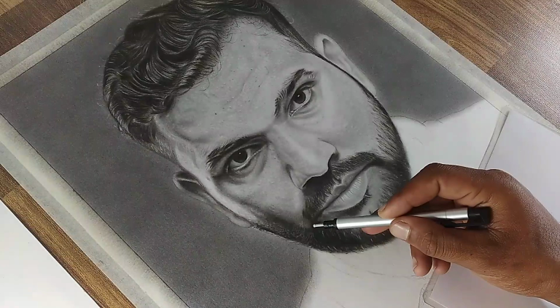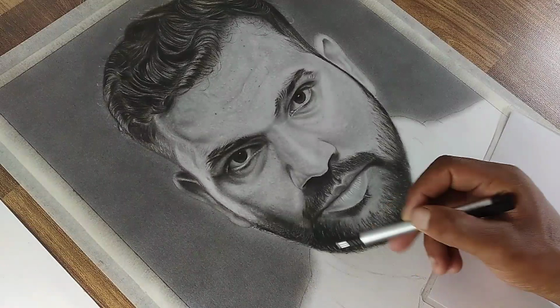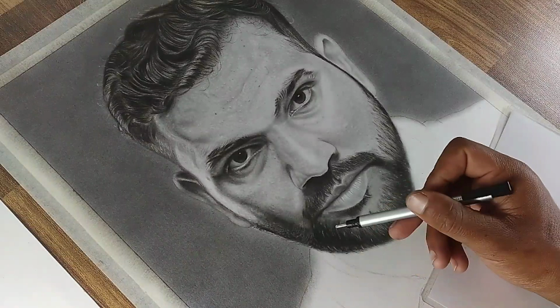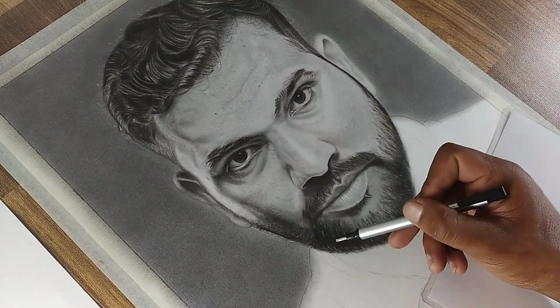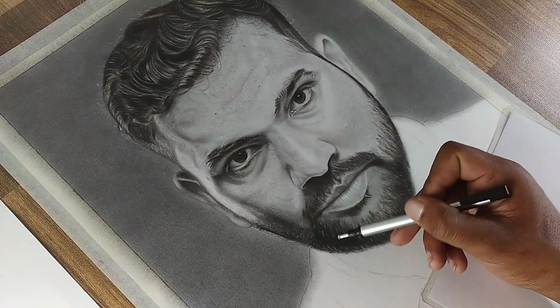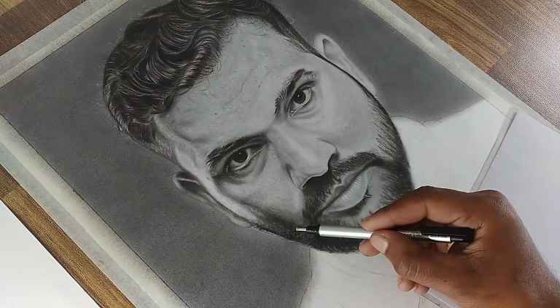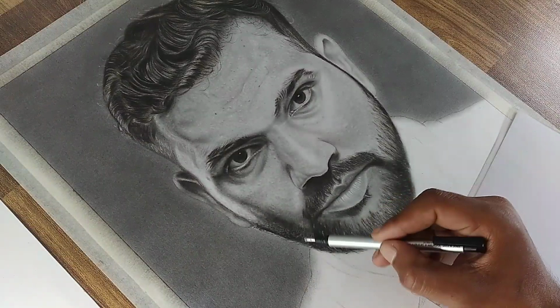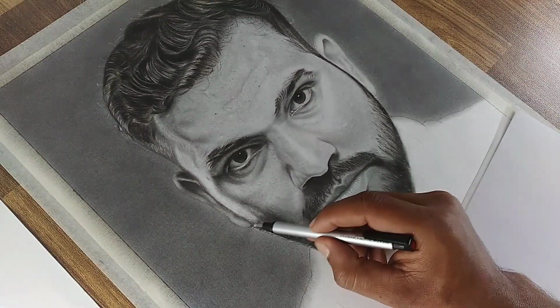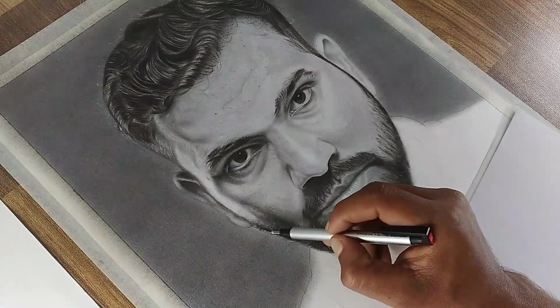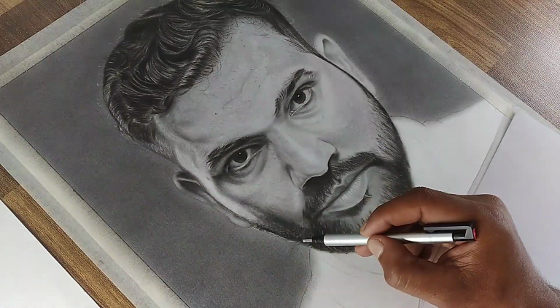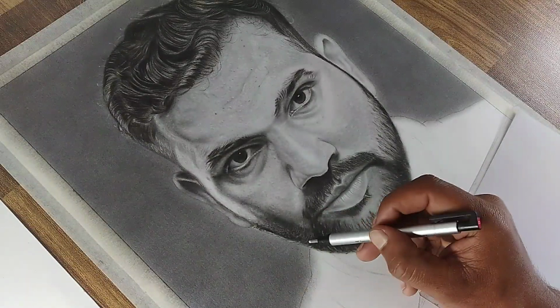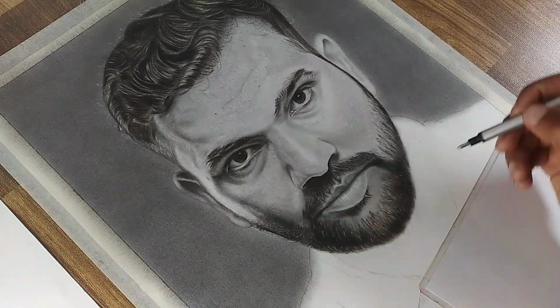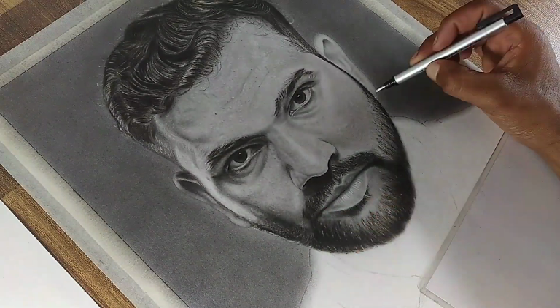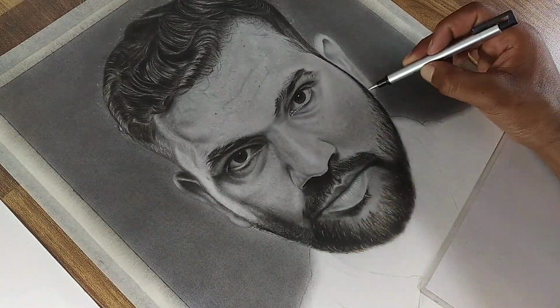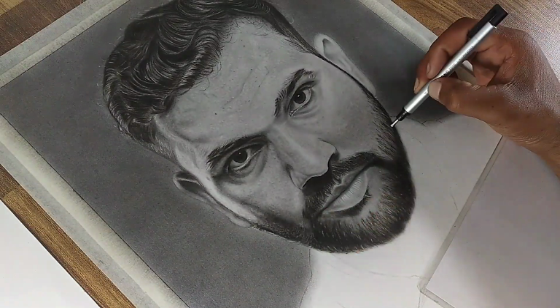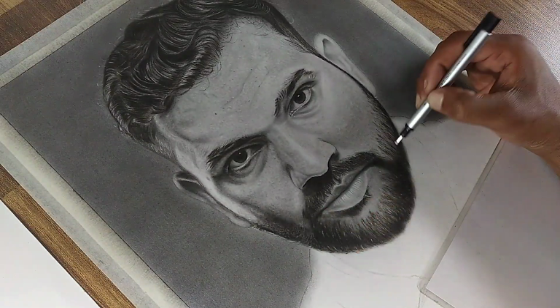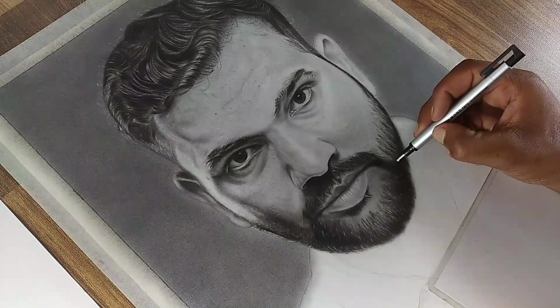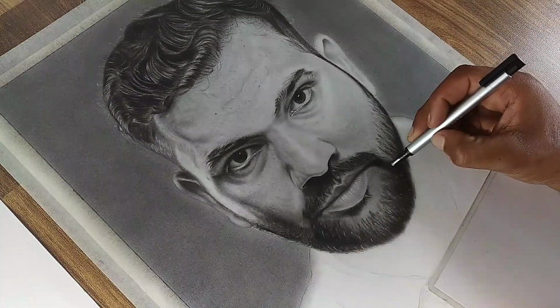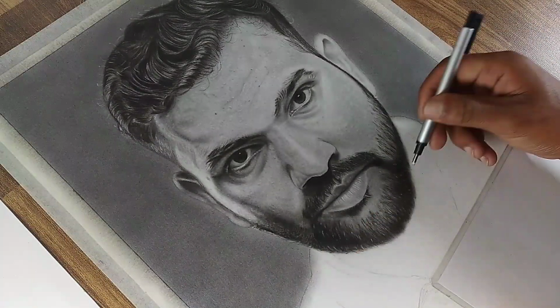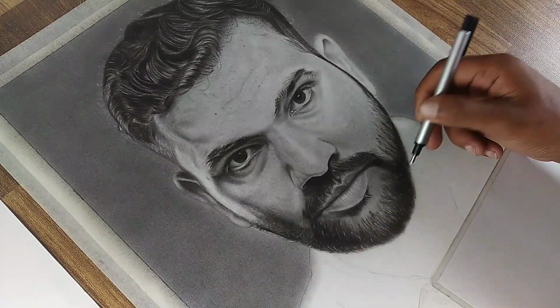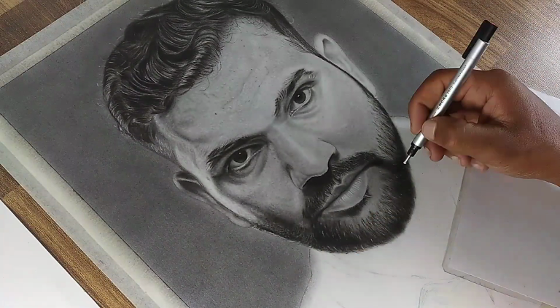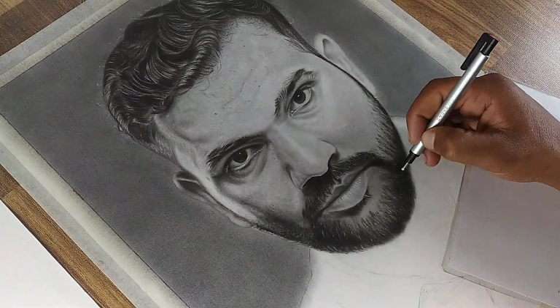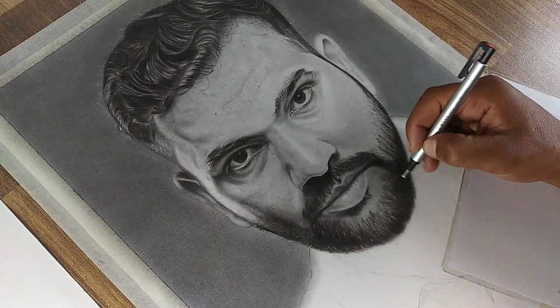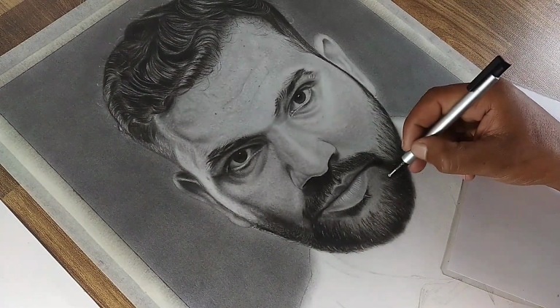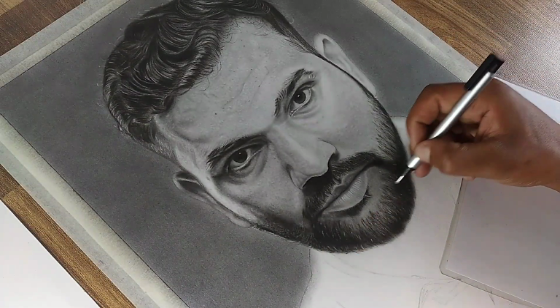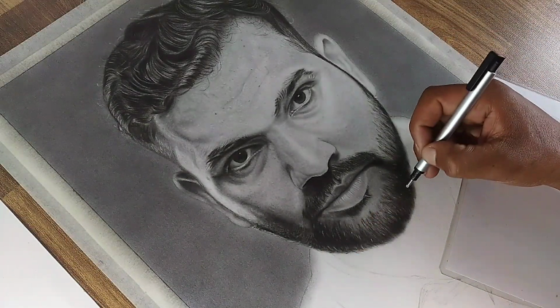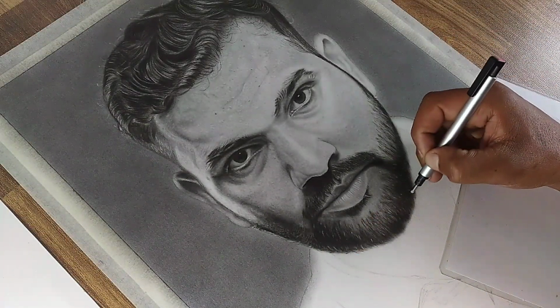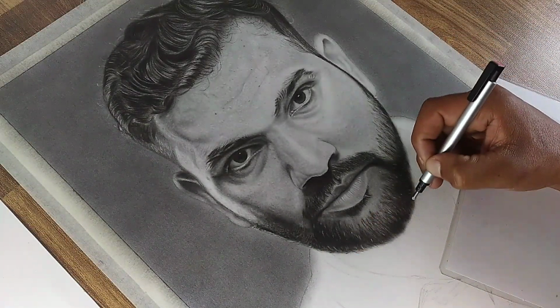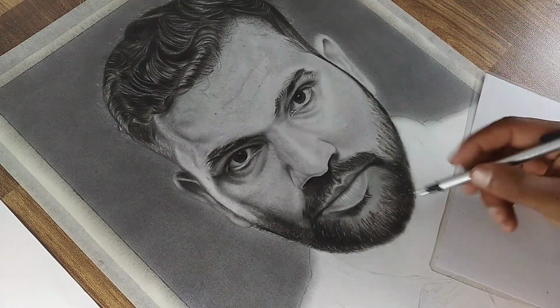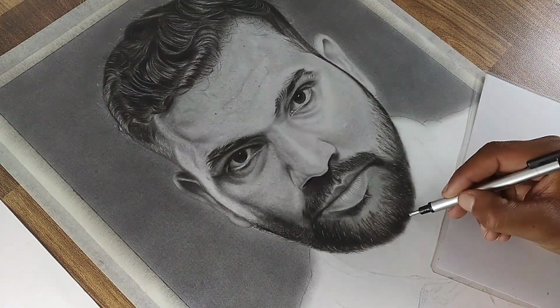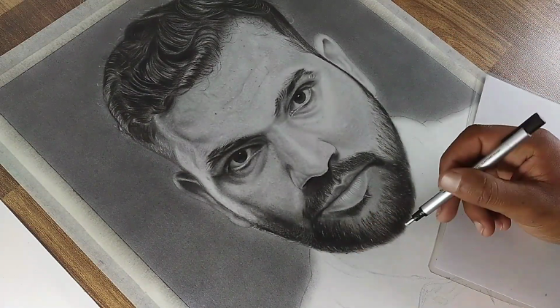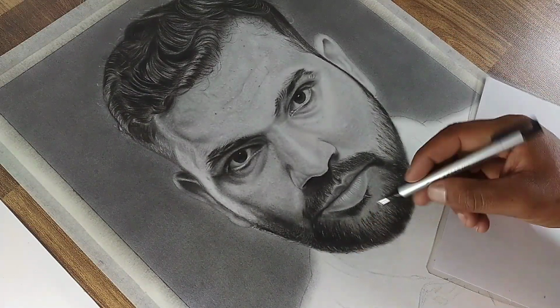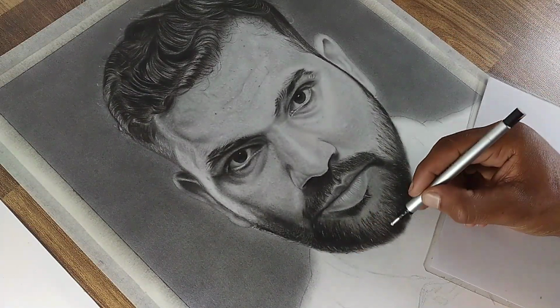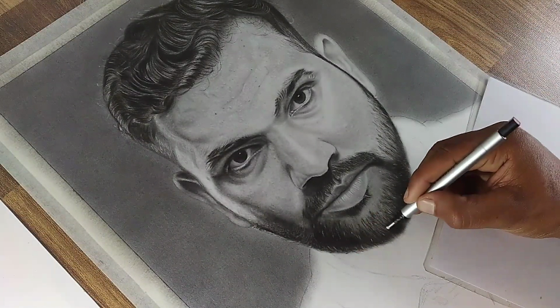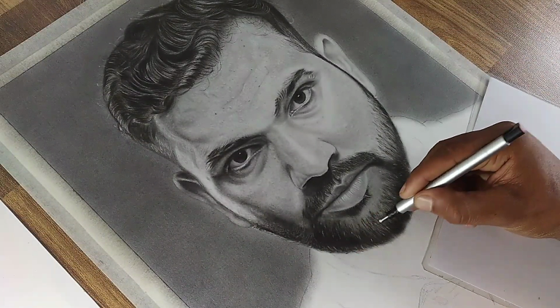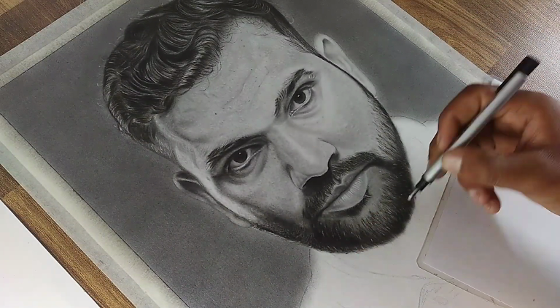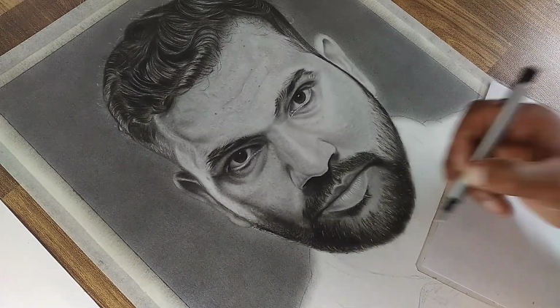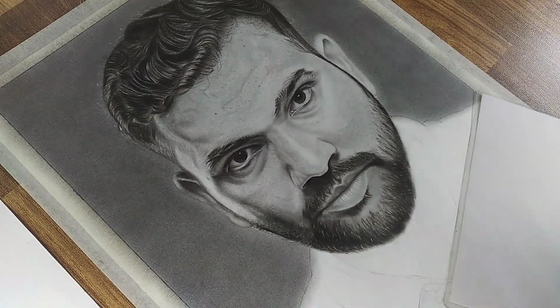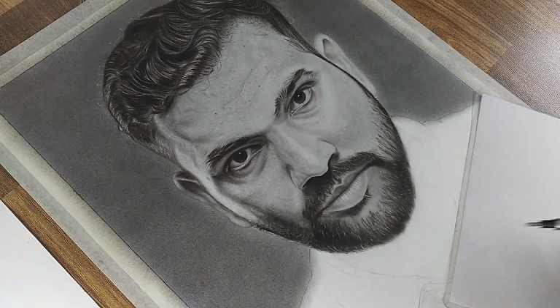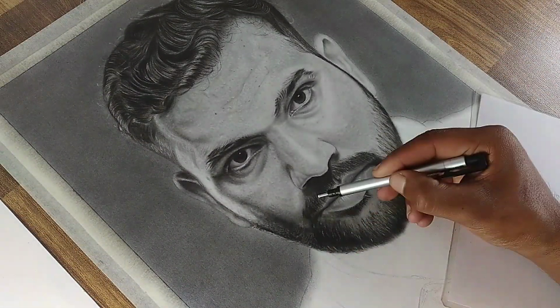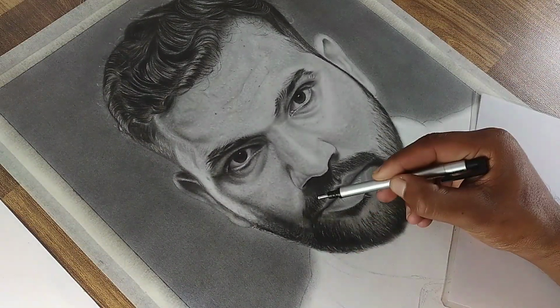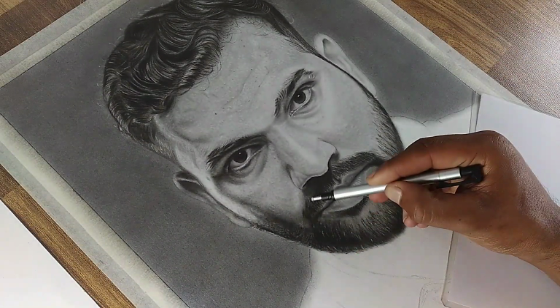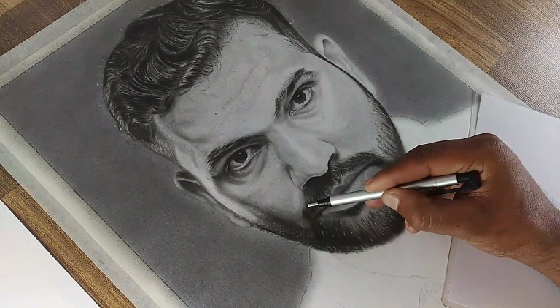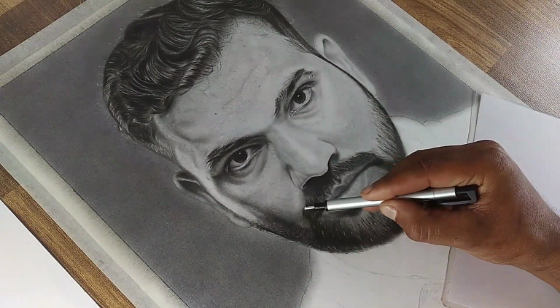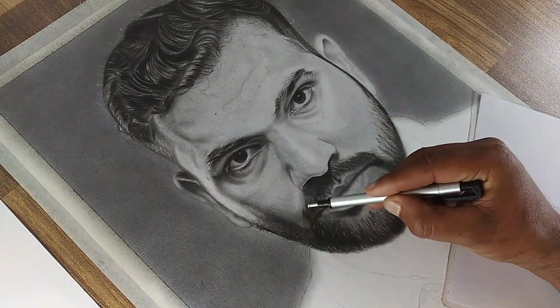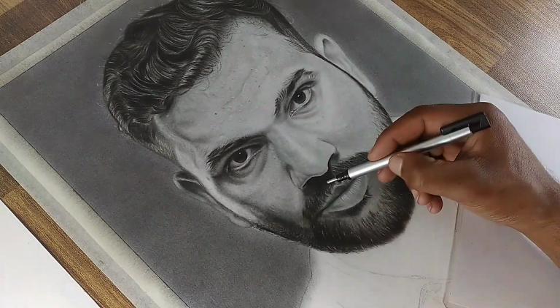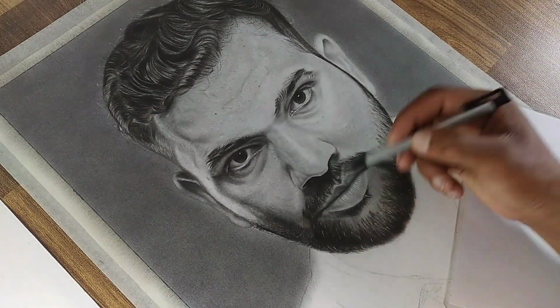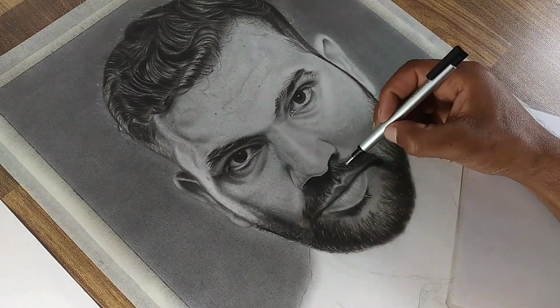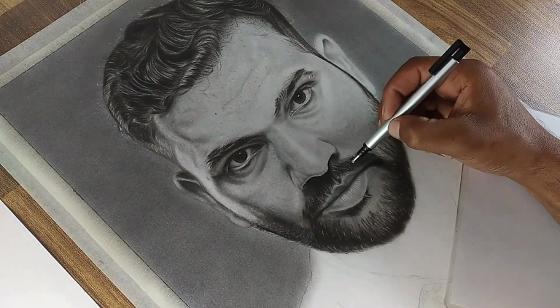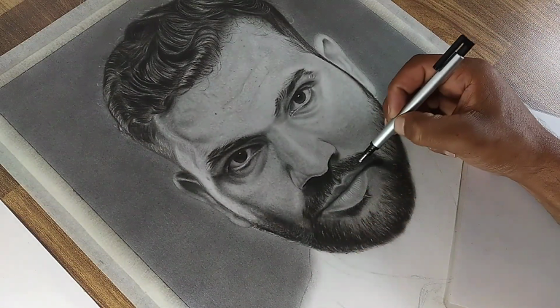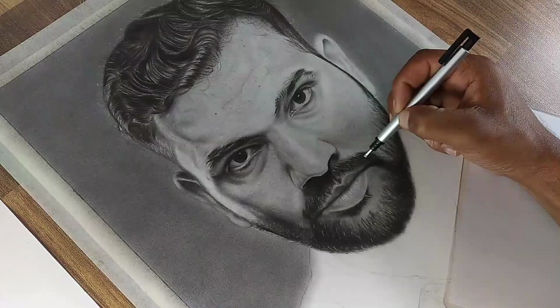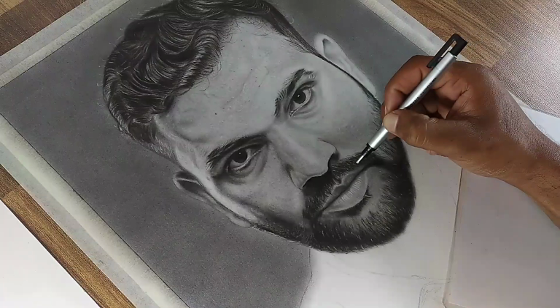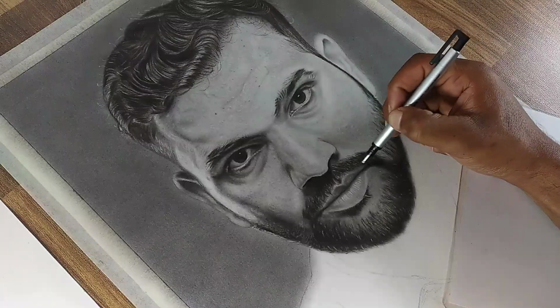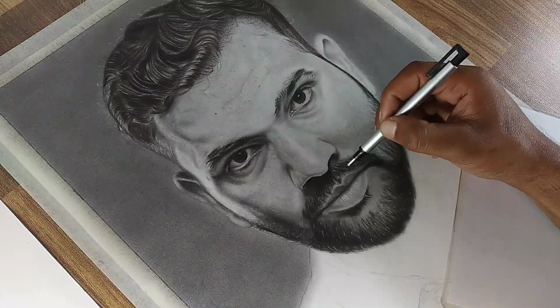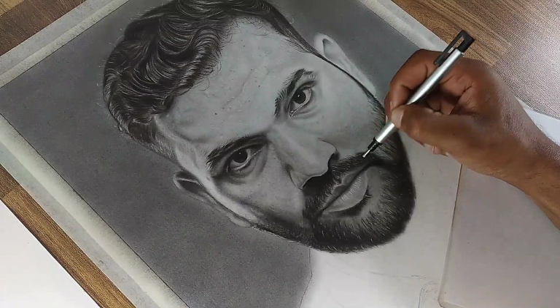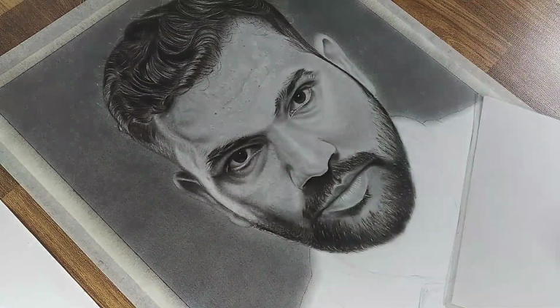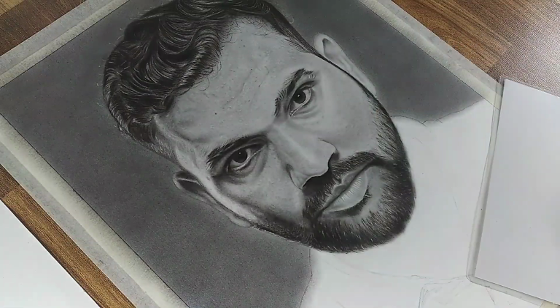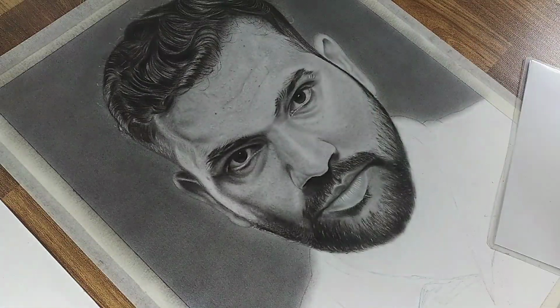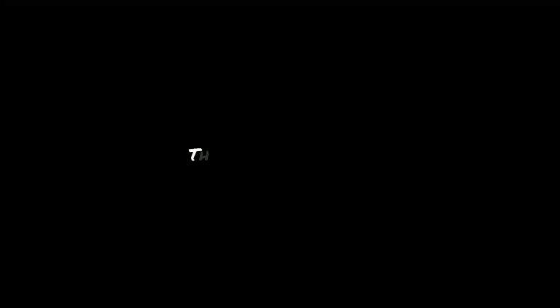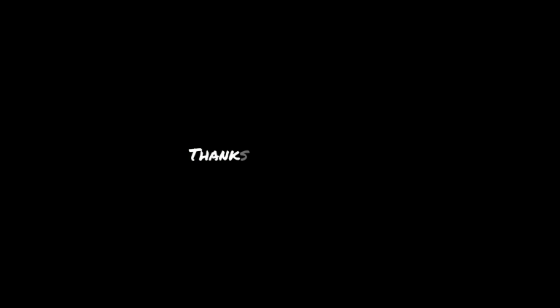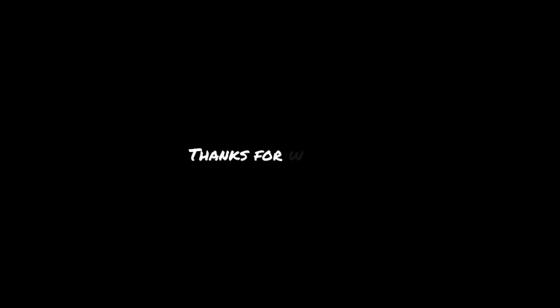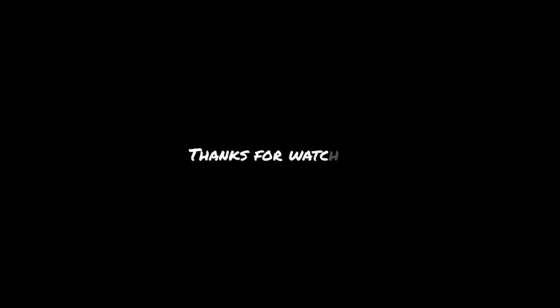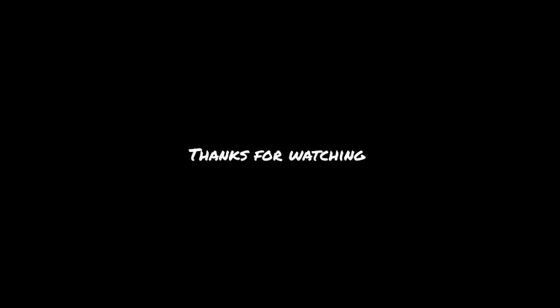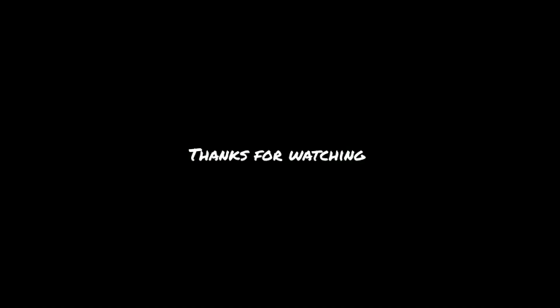So that's it for this video. In the next video, we are going to complete this portrait. So stay tuned for the next part.